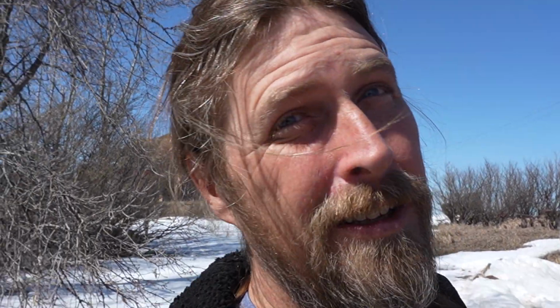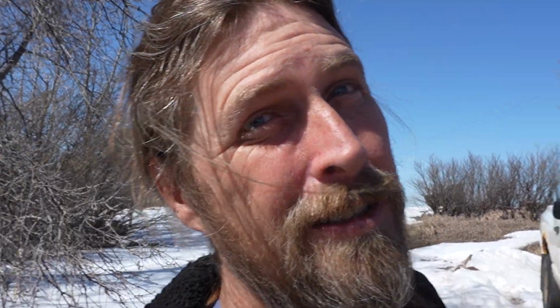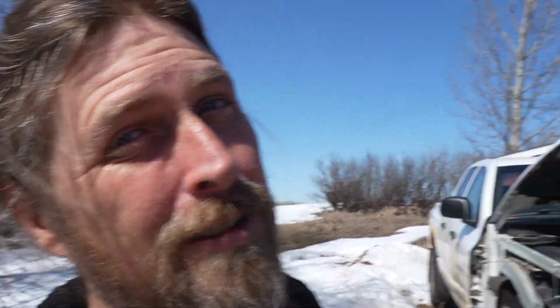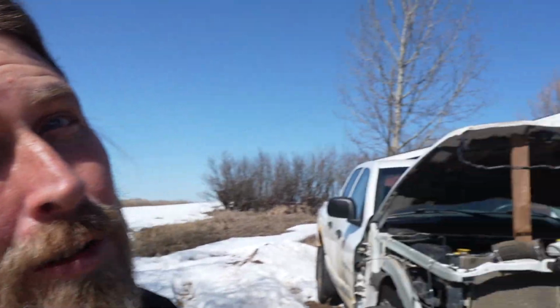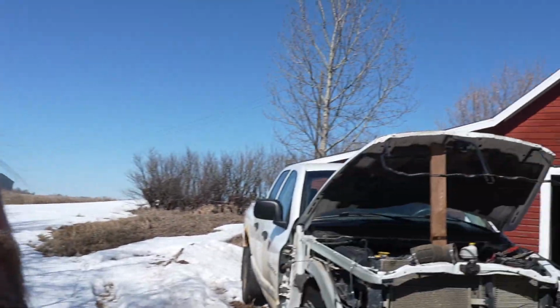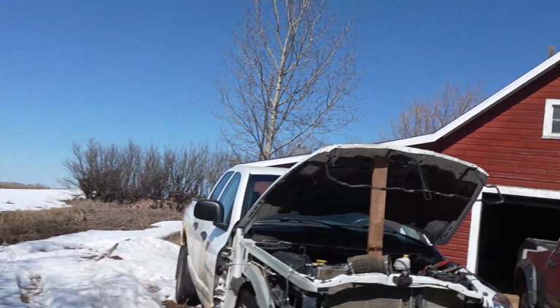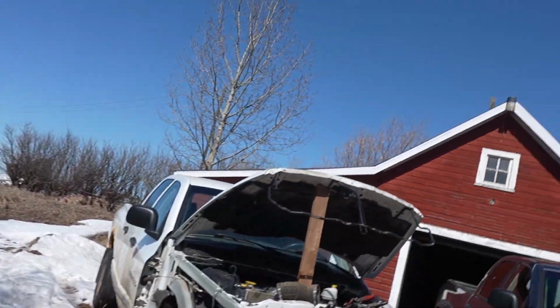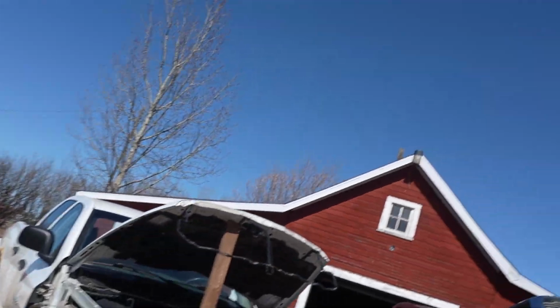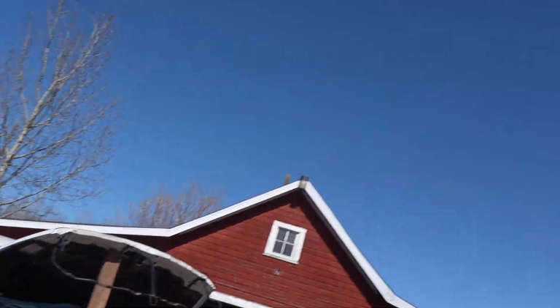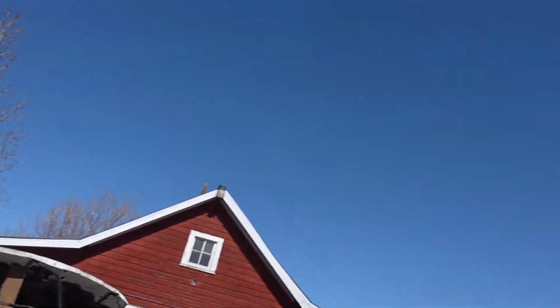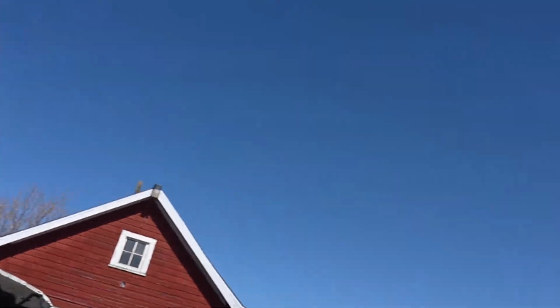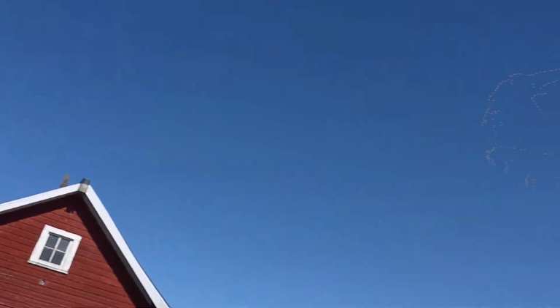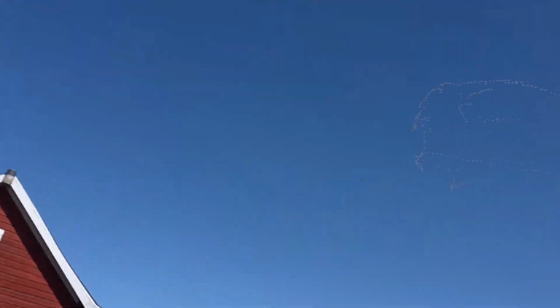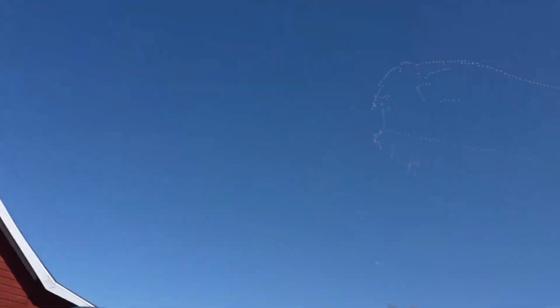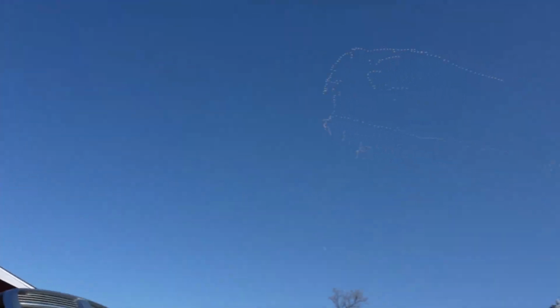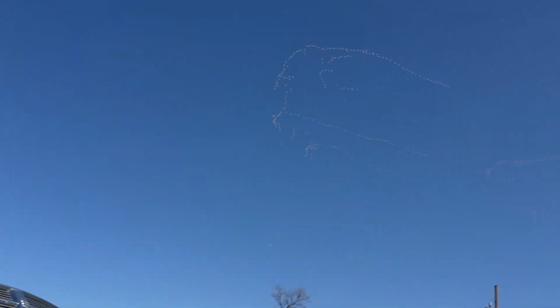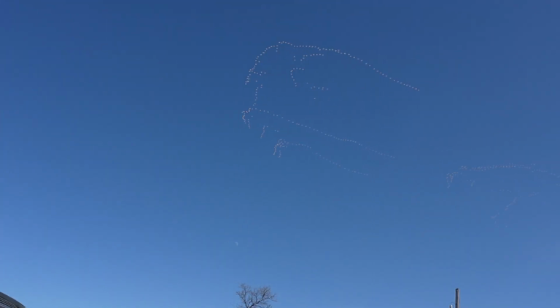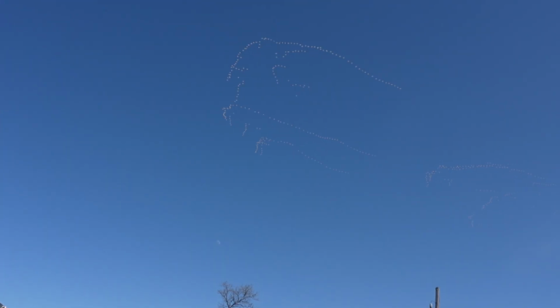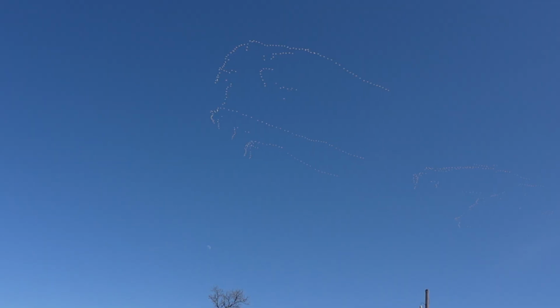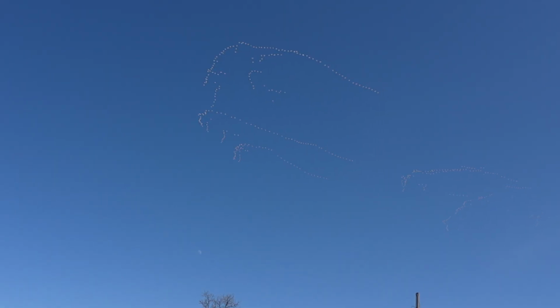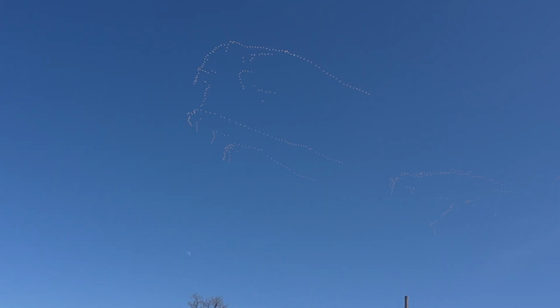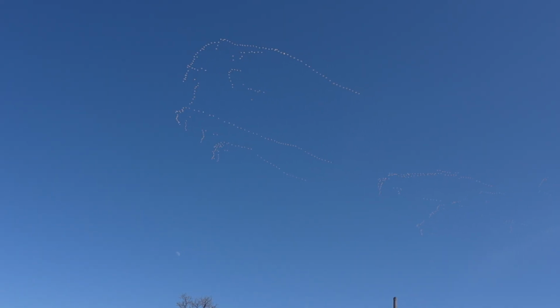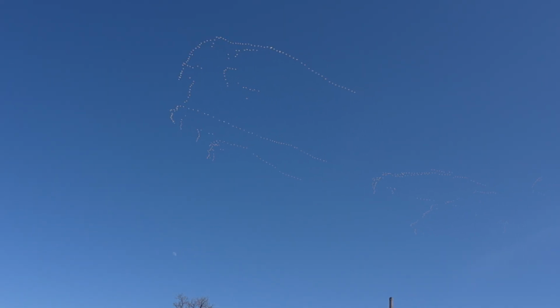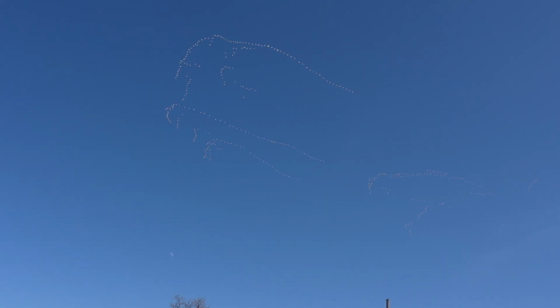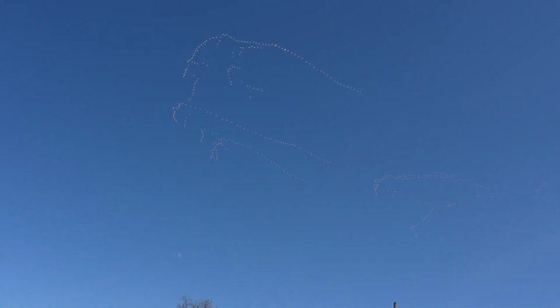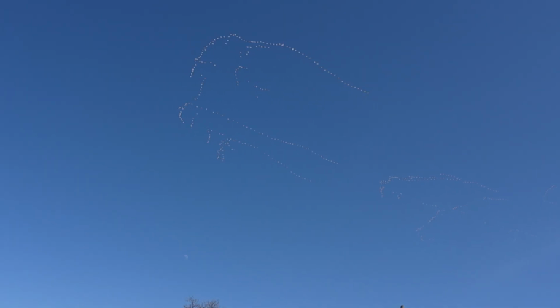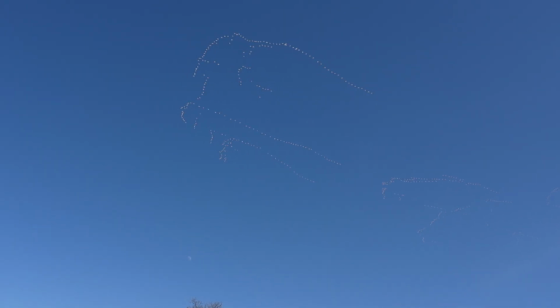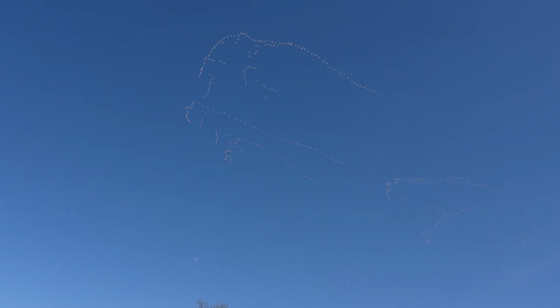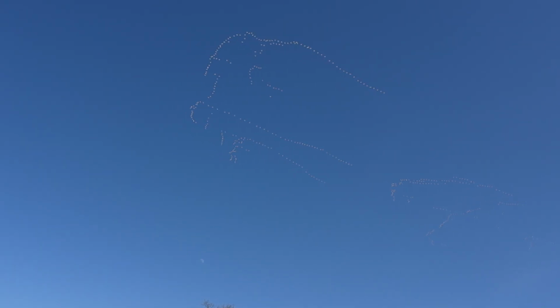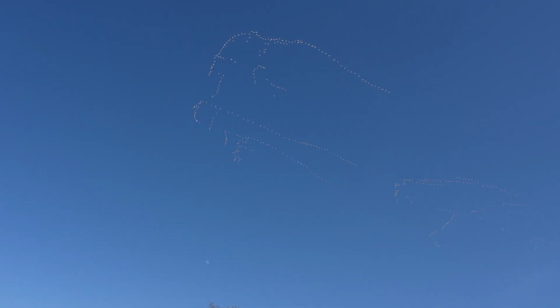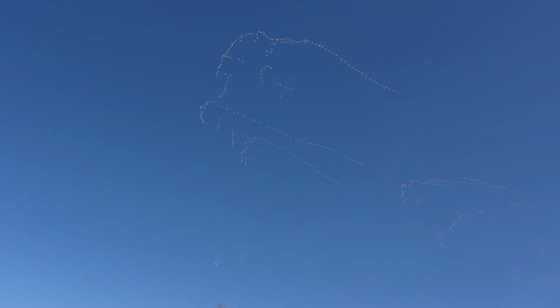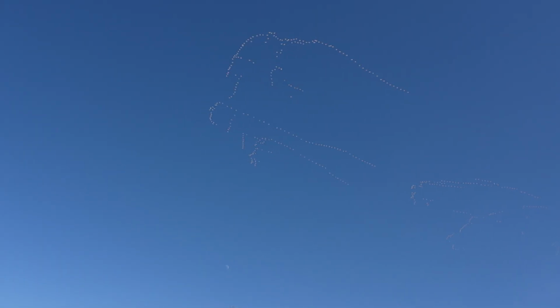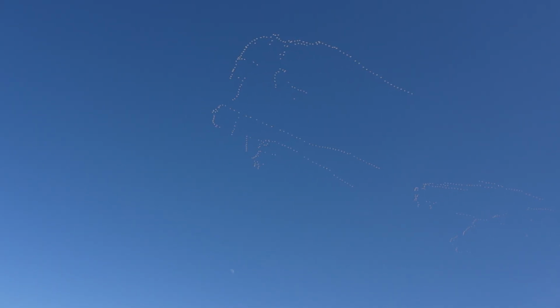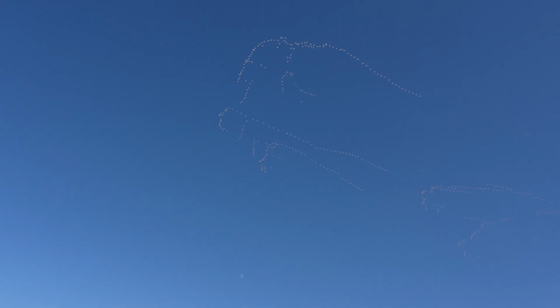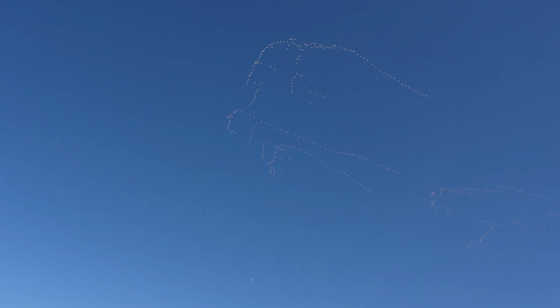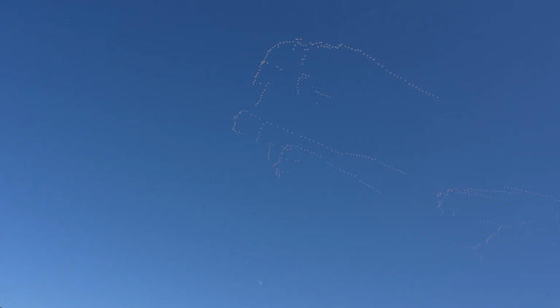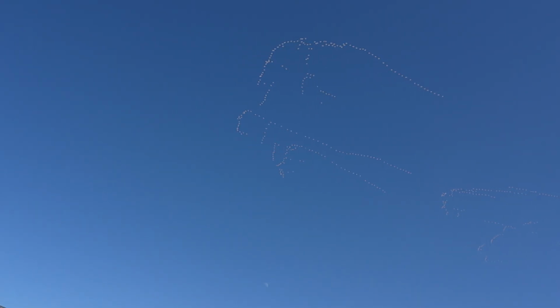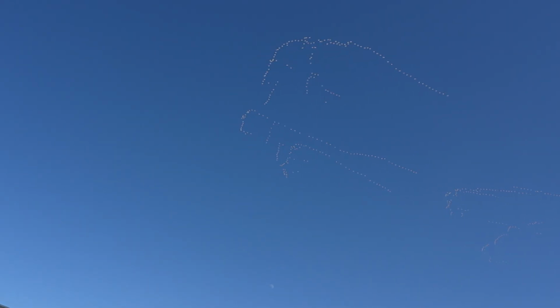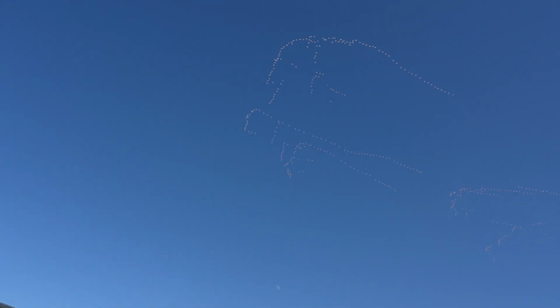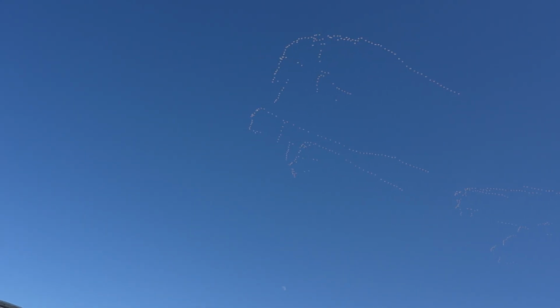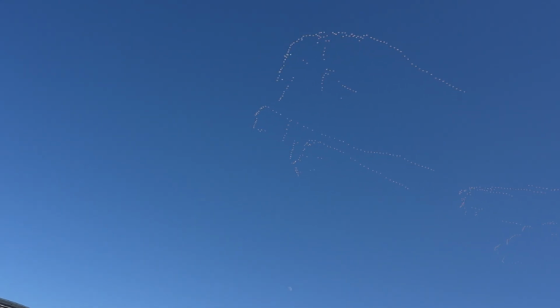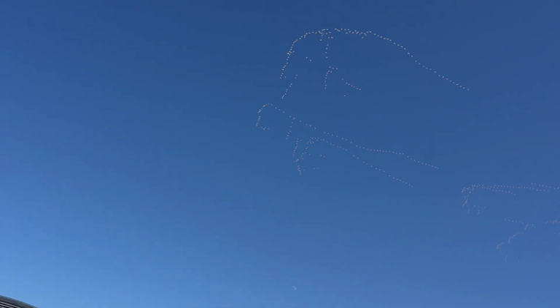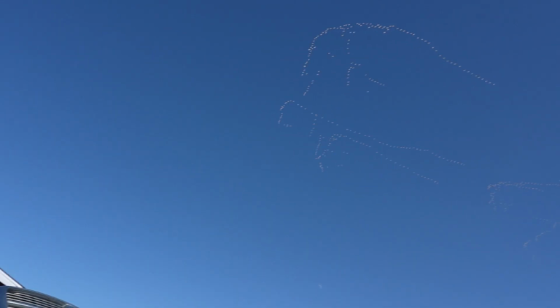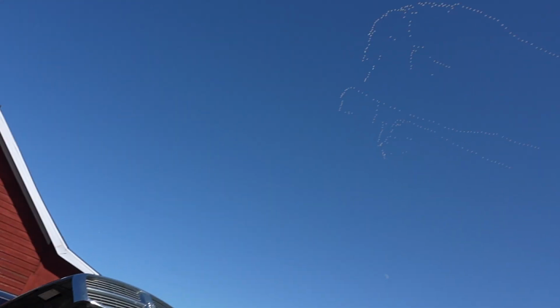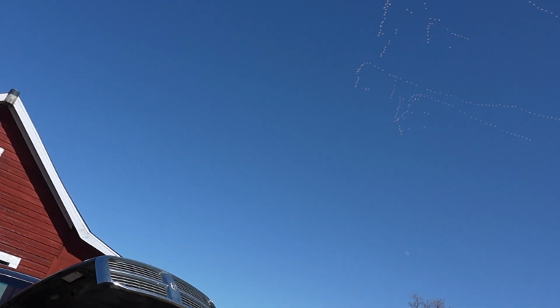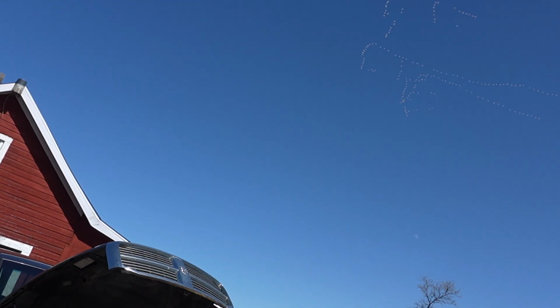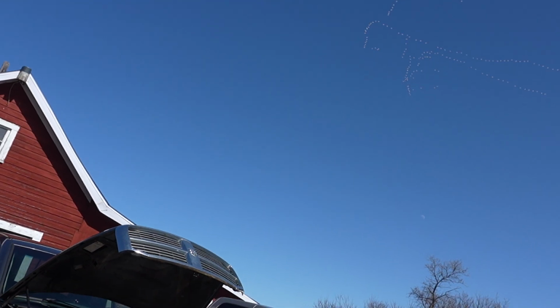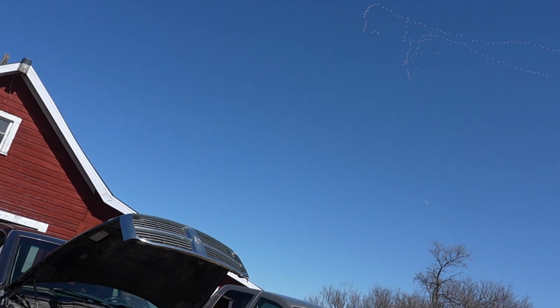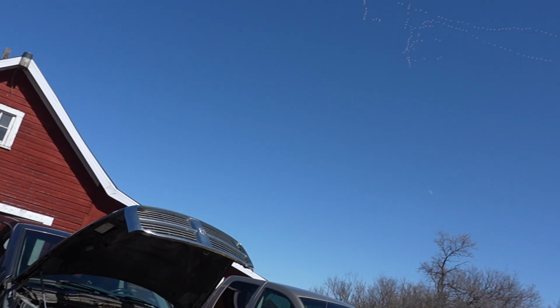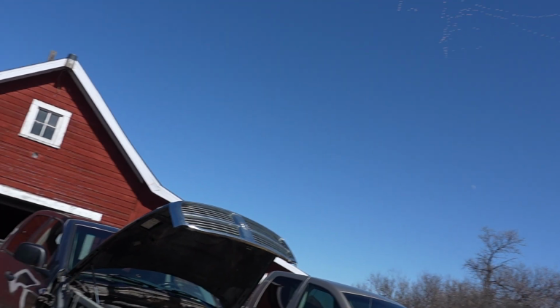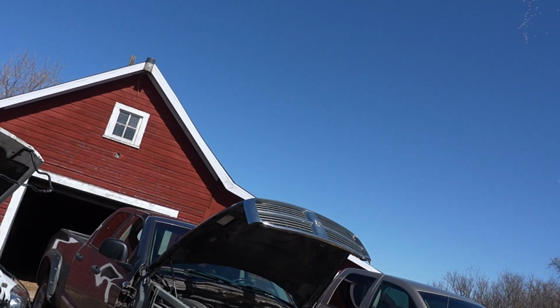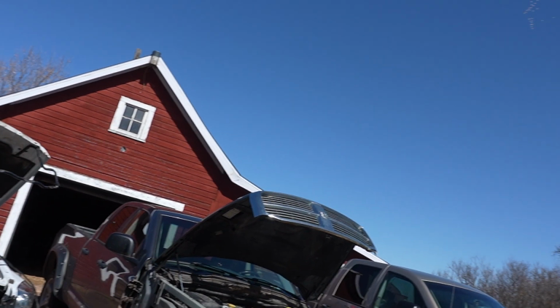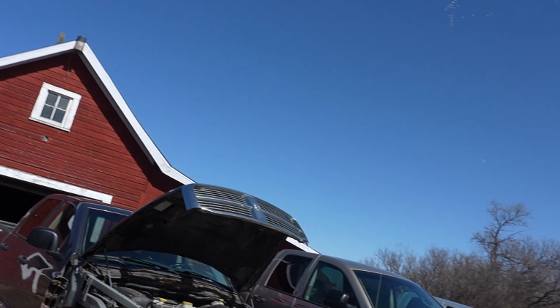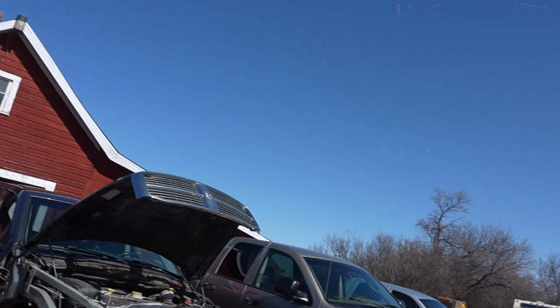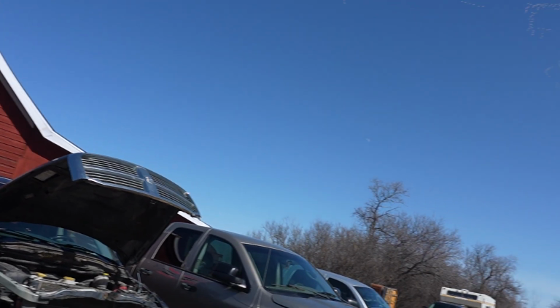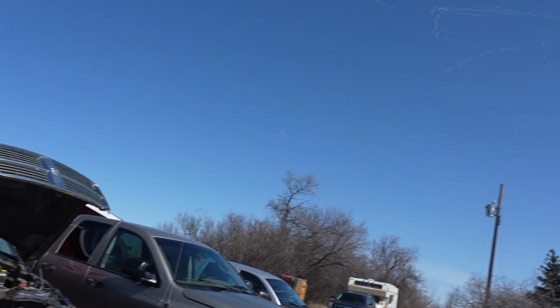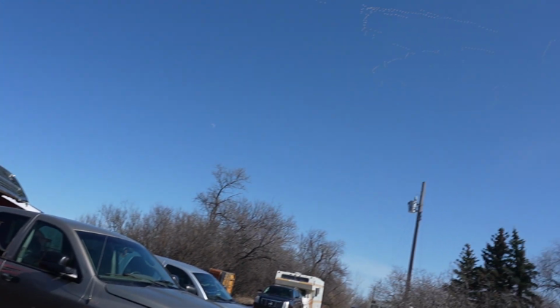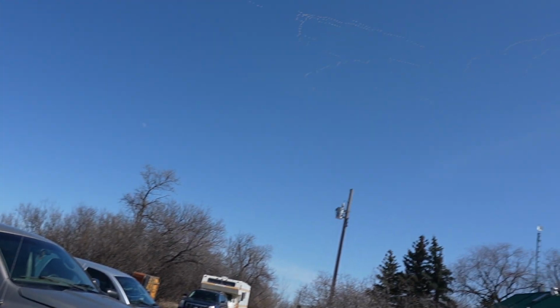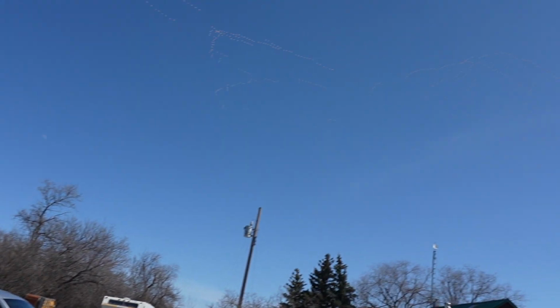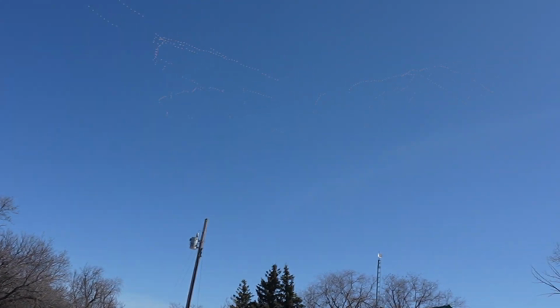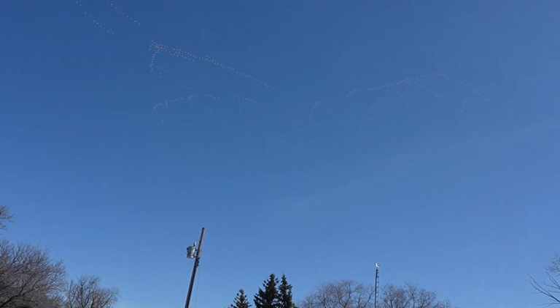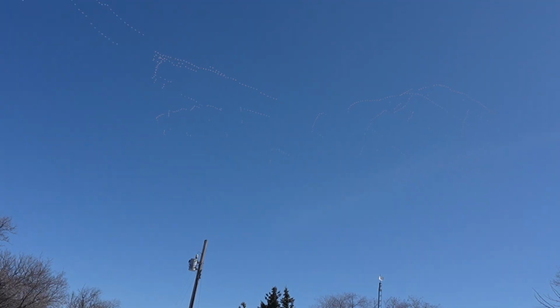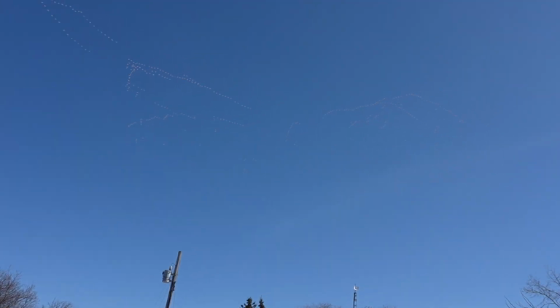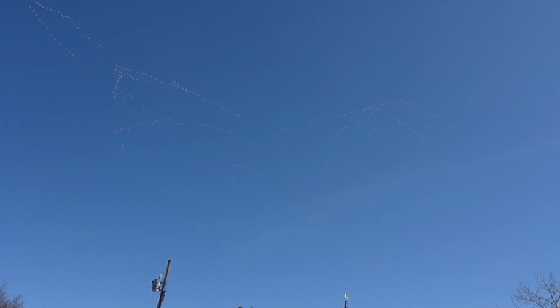Look at these snow geese coming in — look at them! There's hundreds of them.